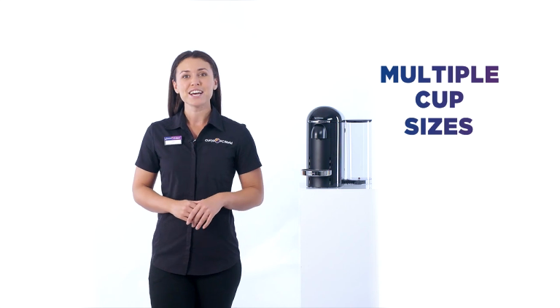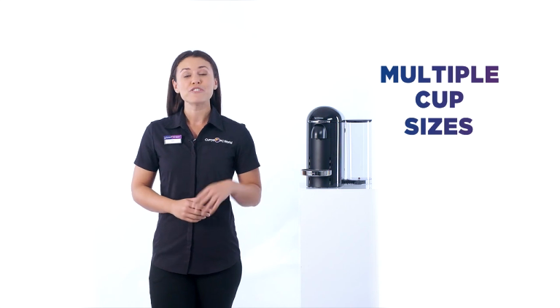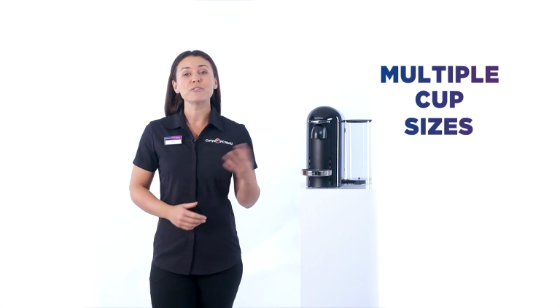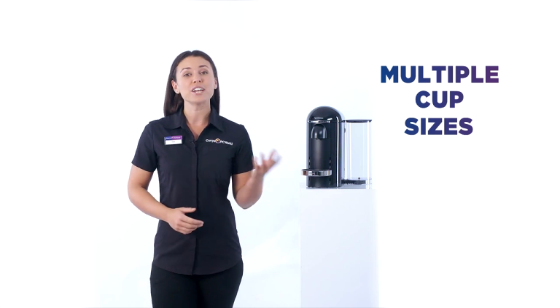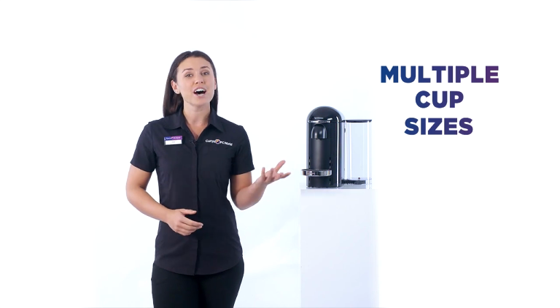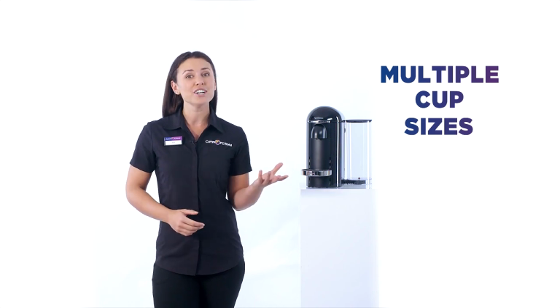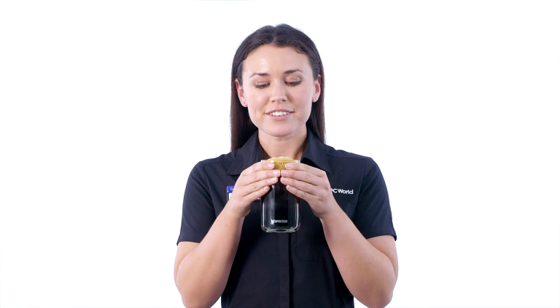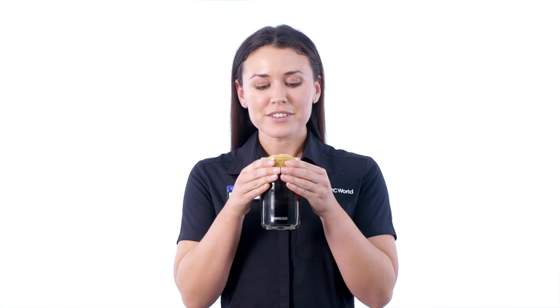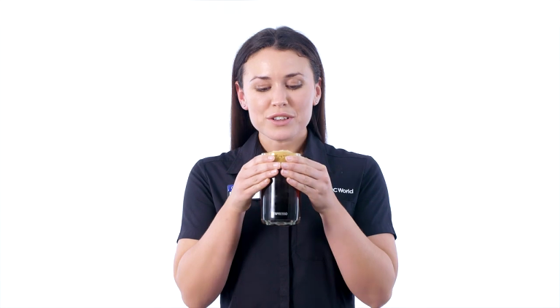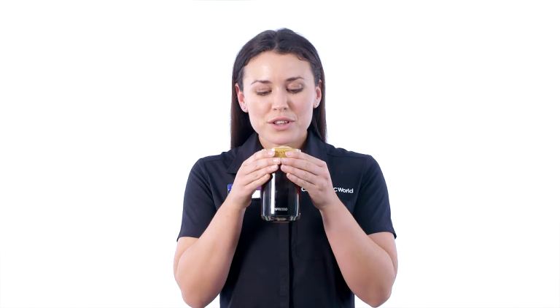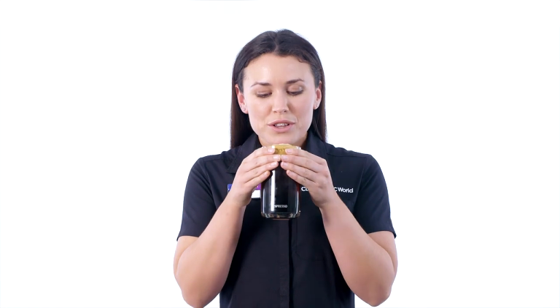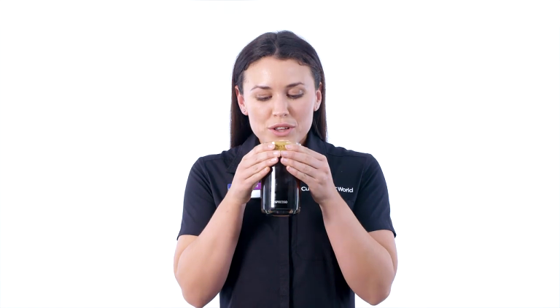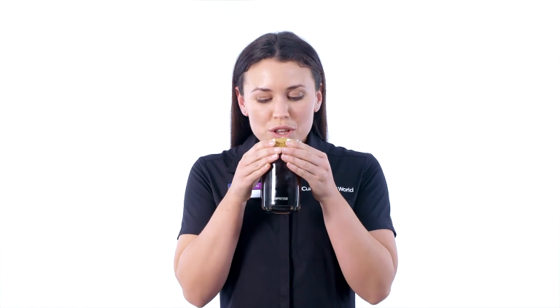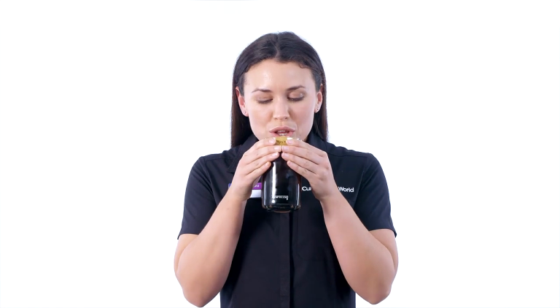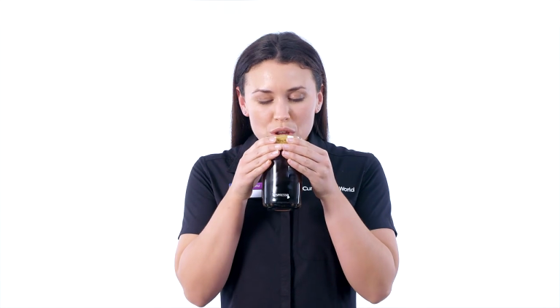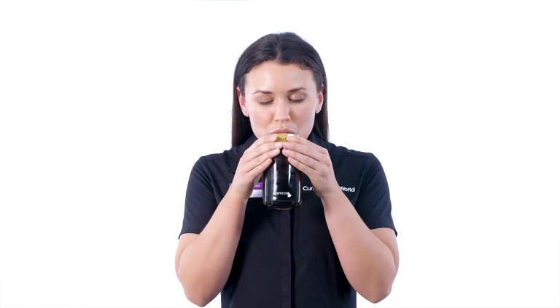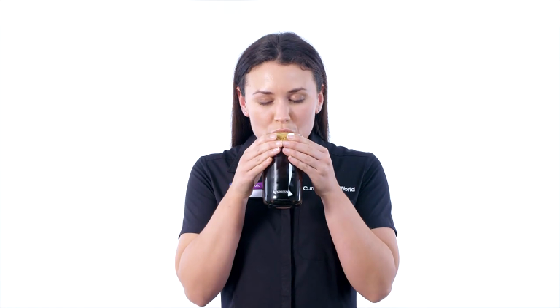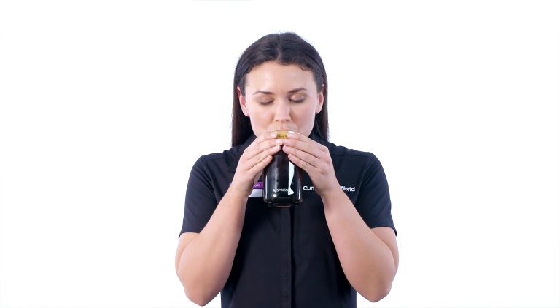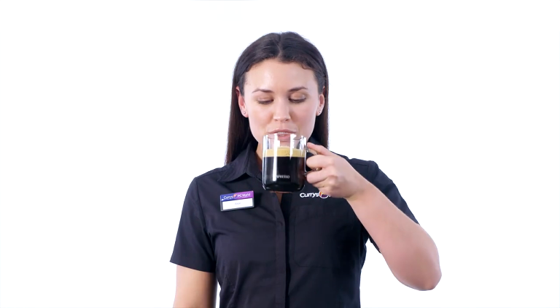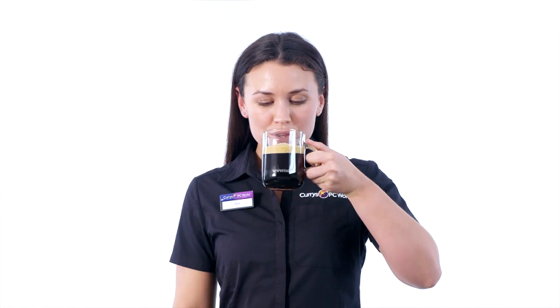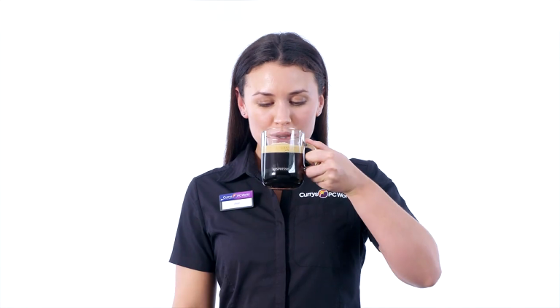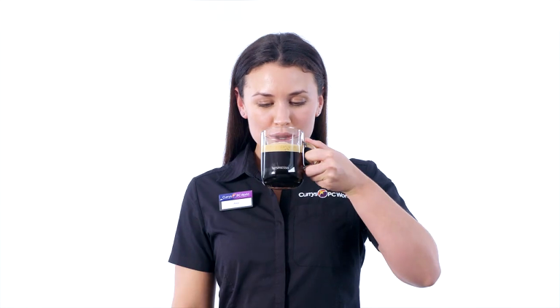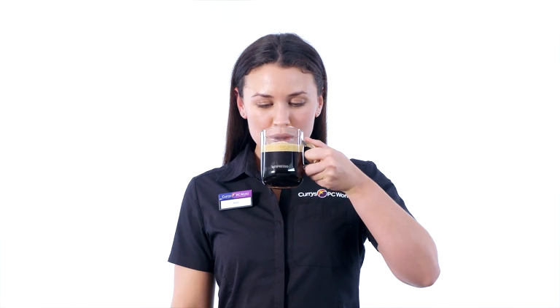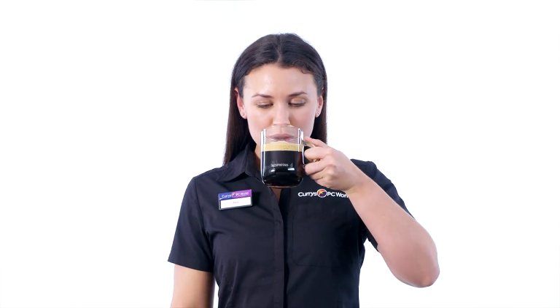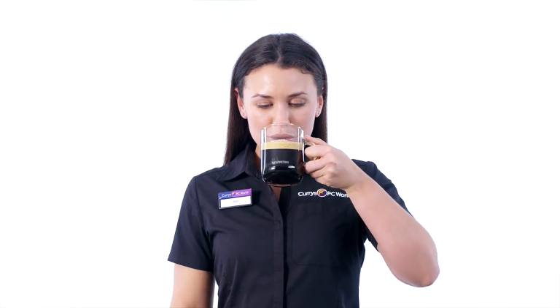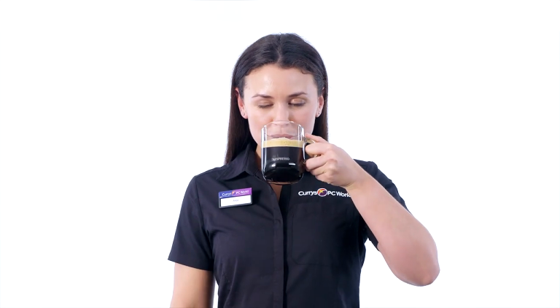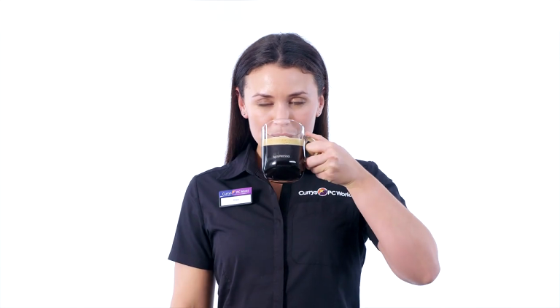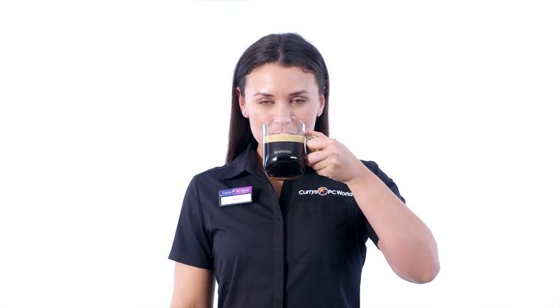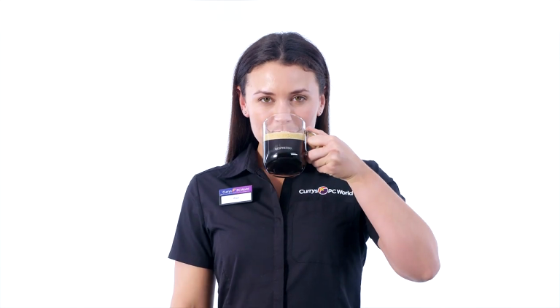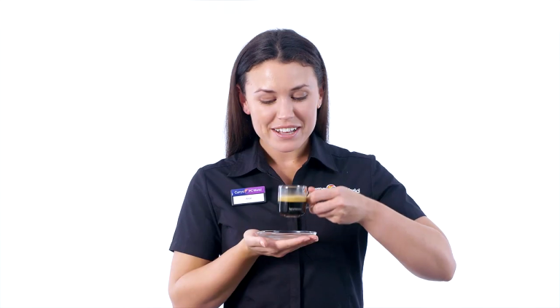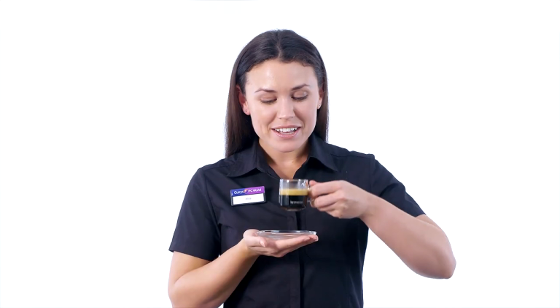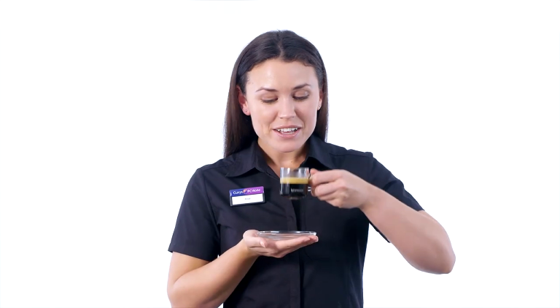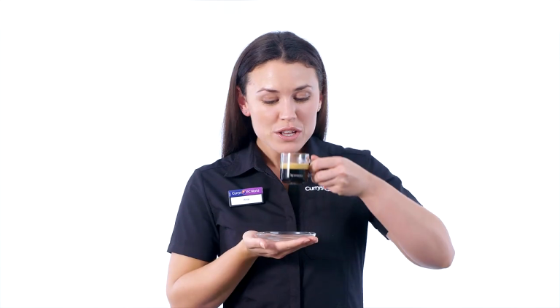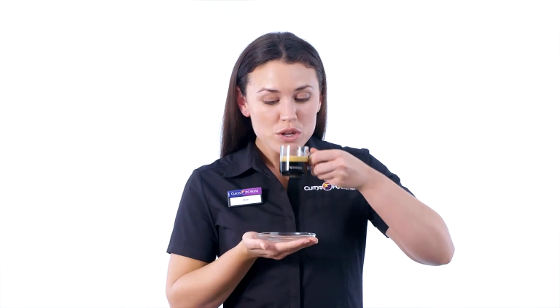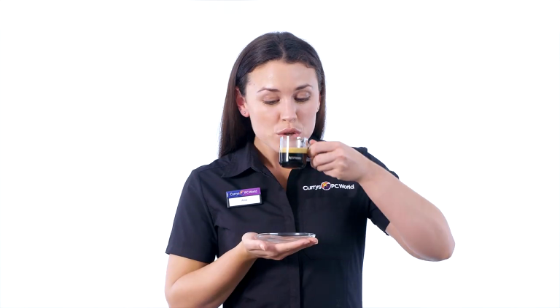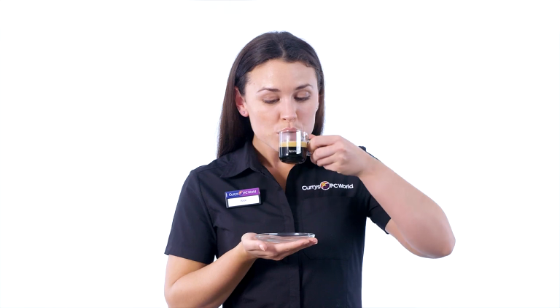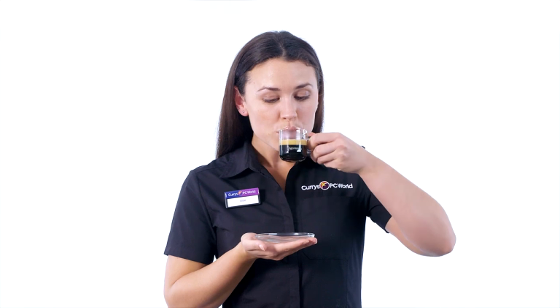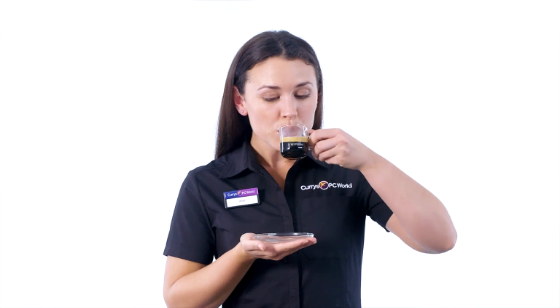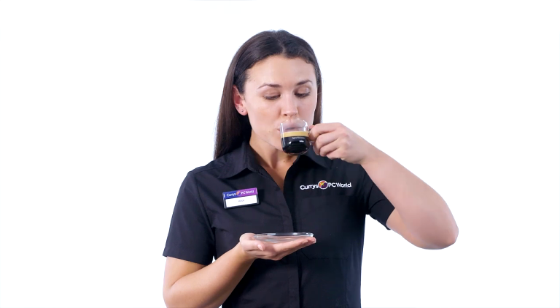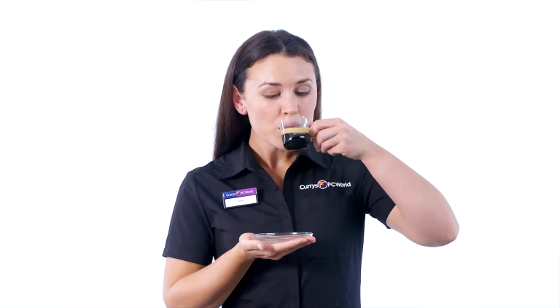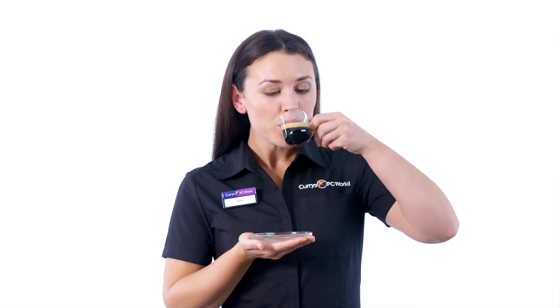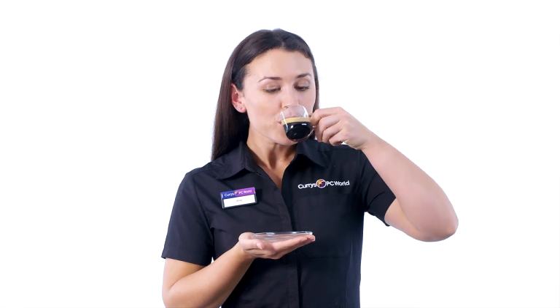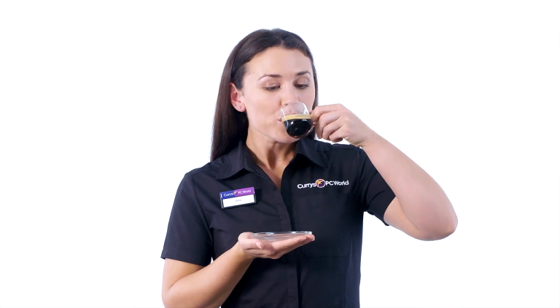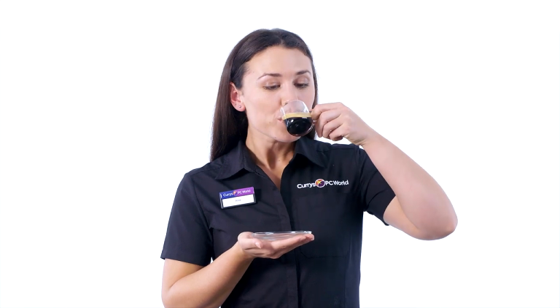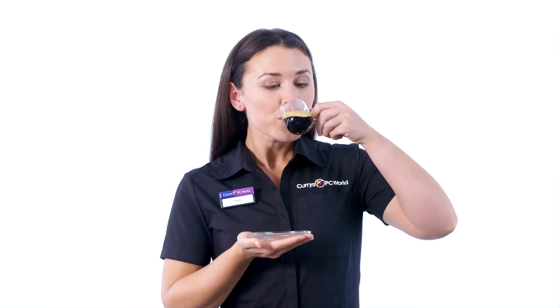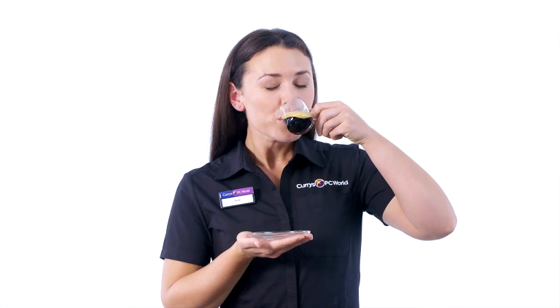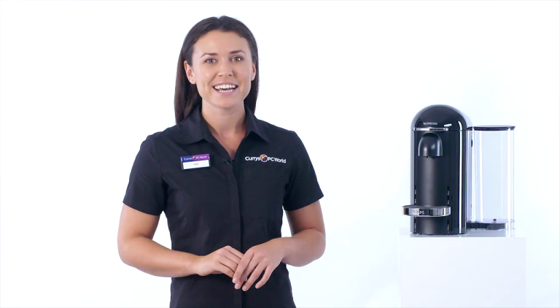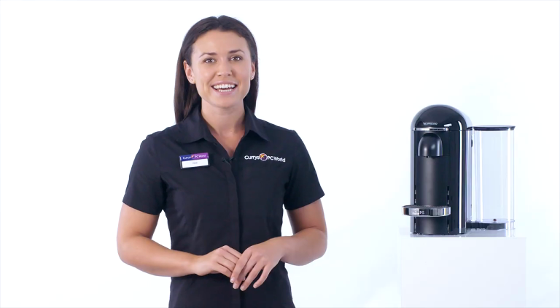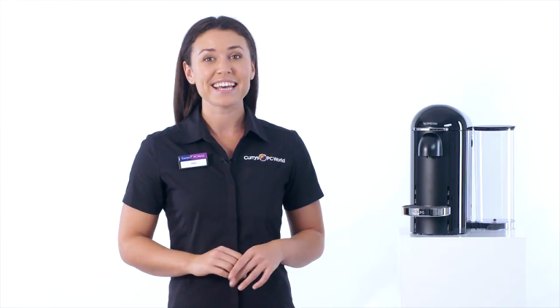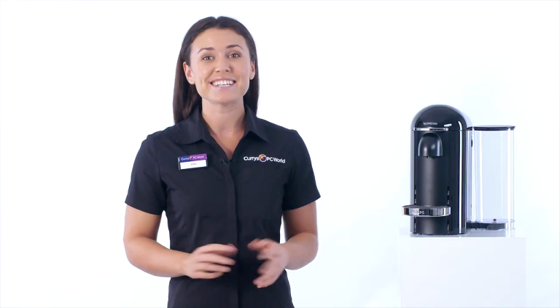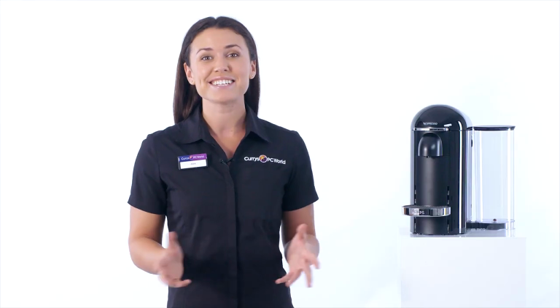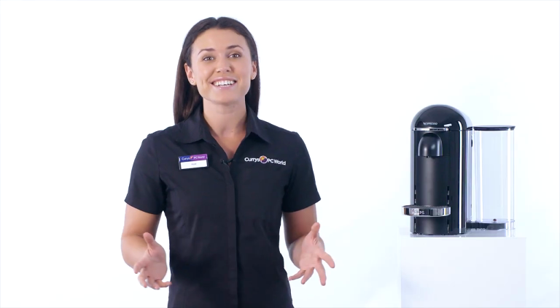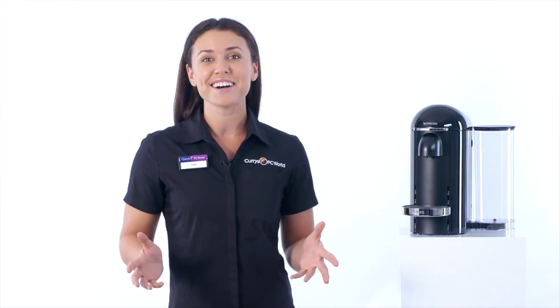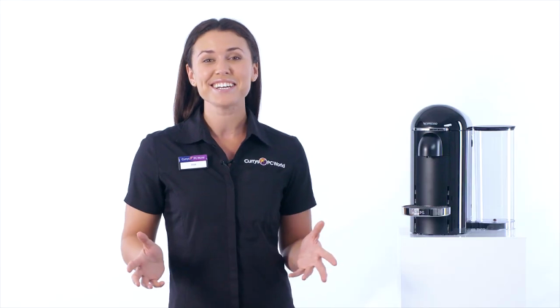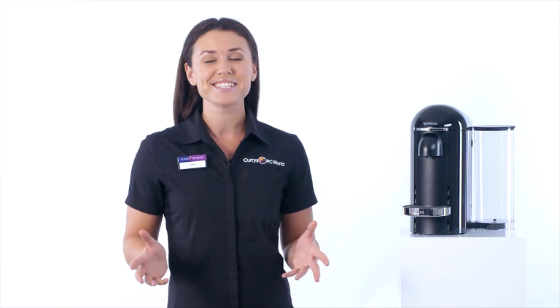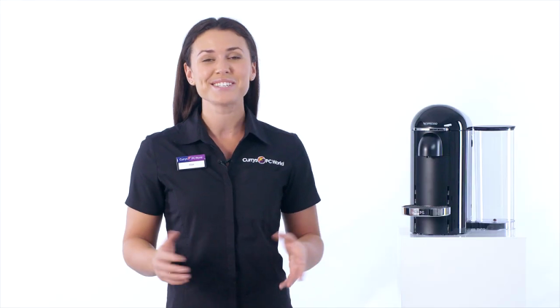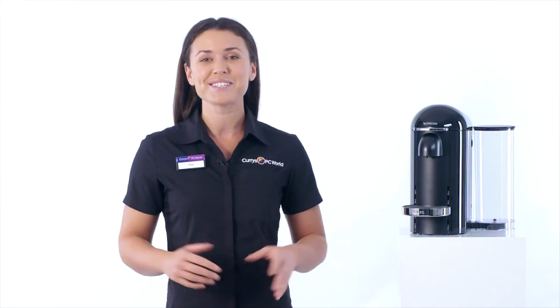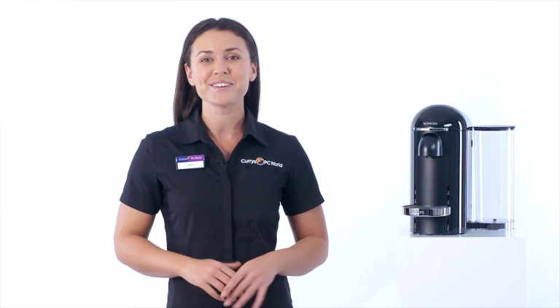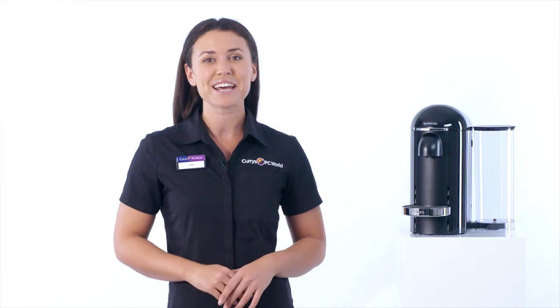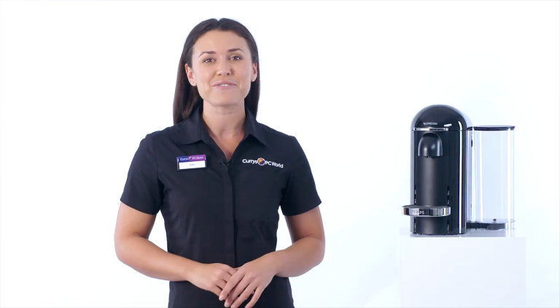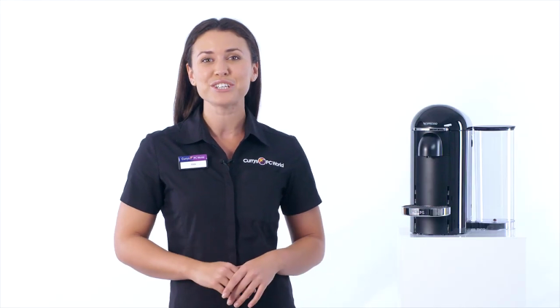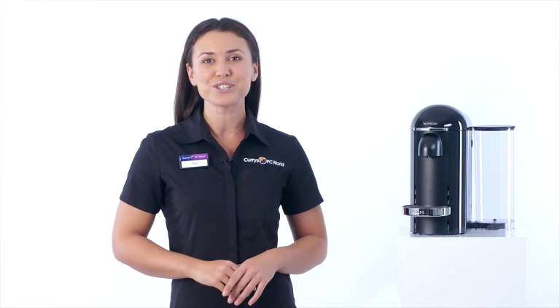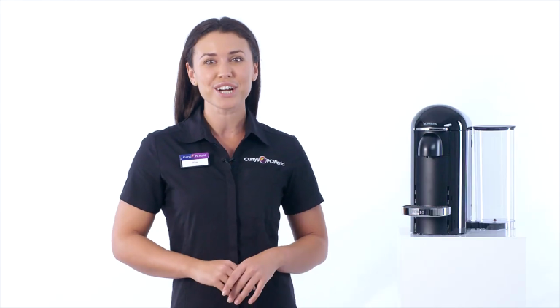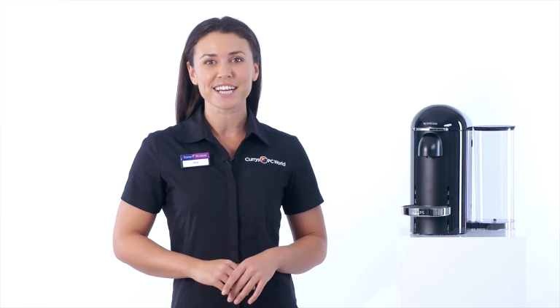From the large alto and mug, to the medium grand lungo and the small espresso, there's a size to suit every drink.